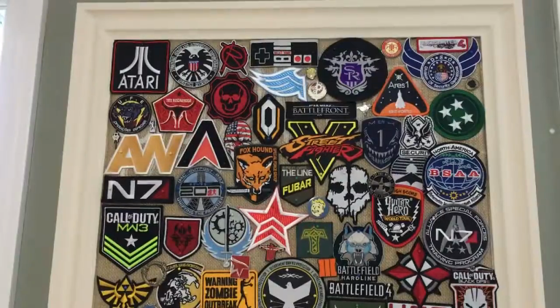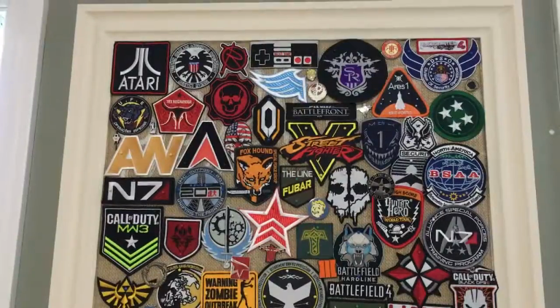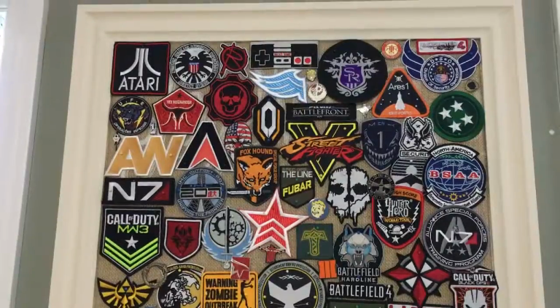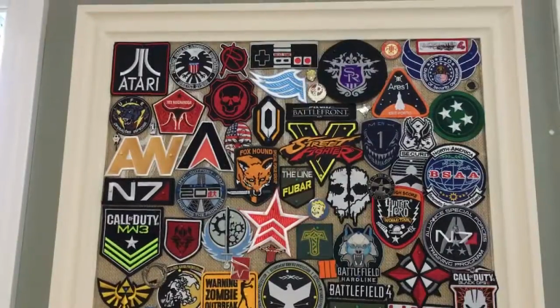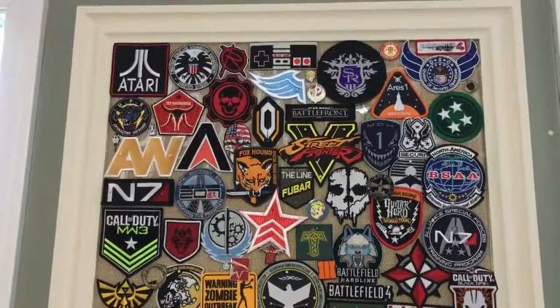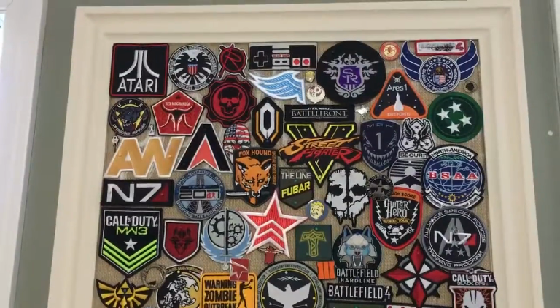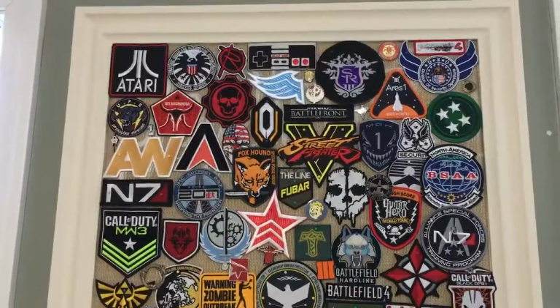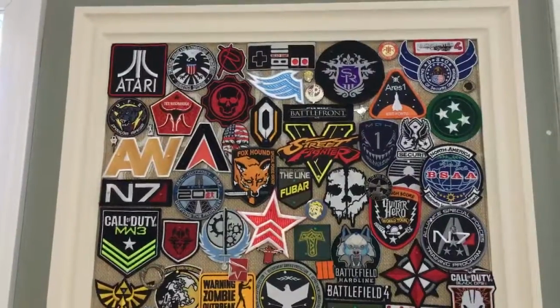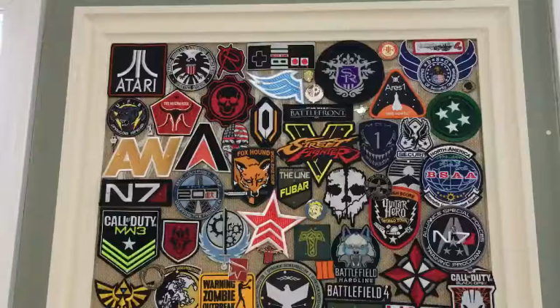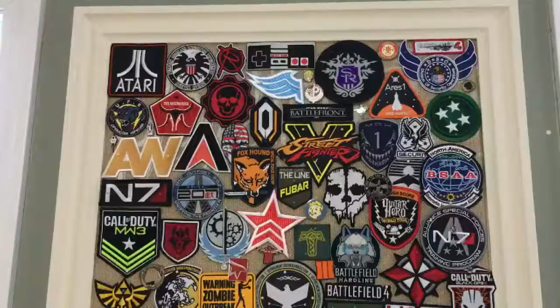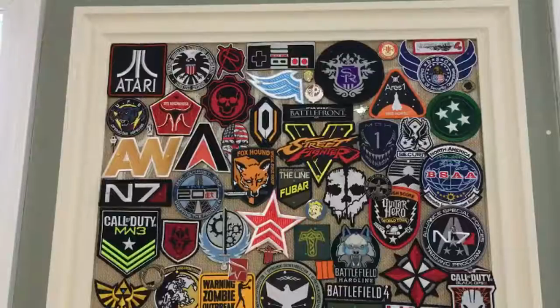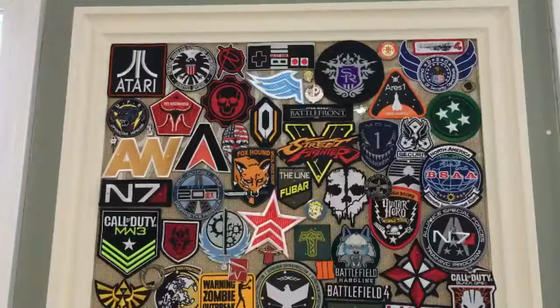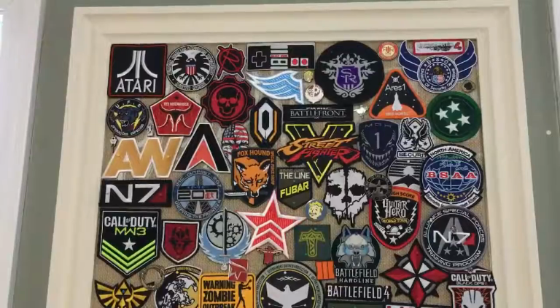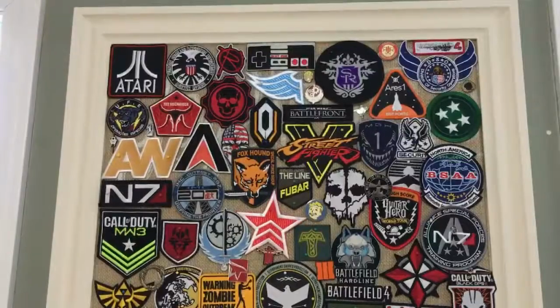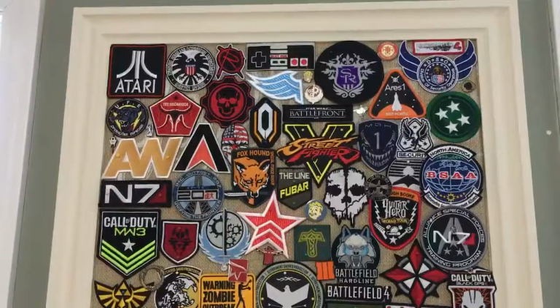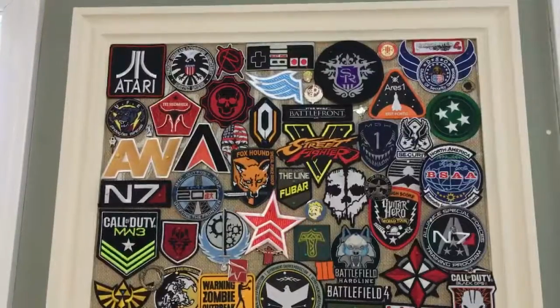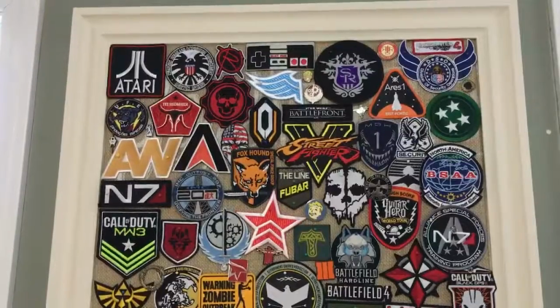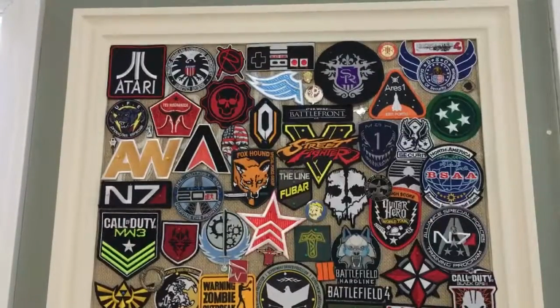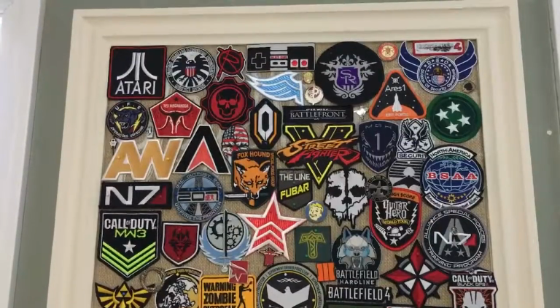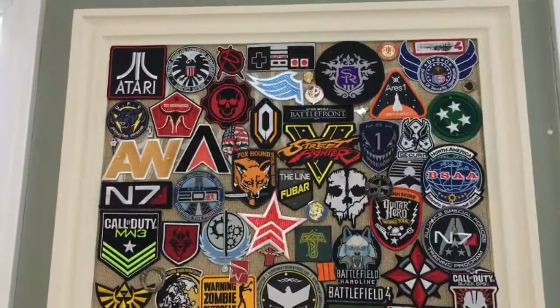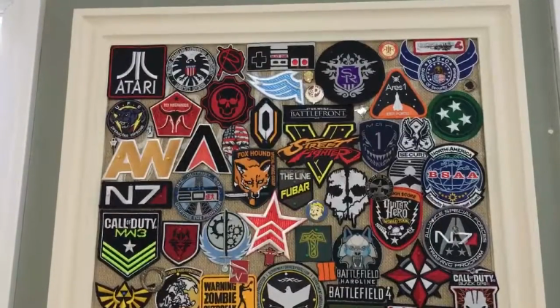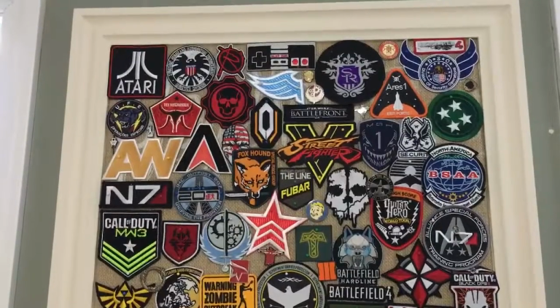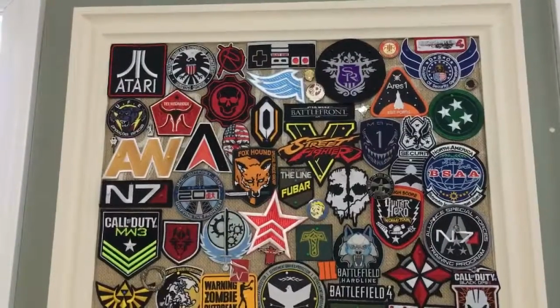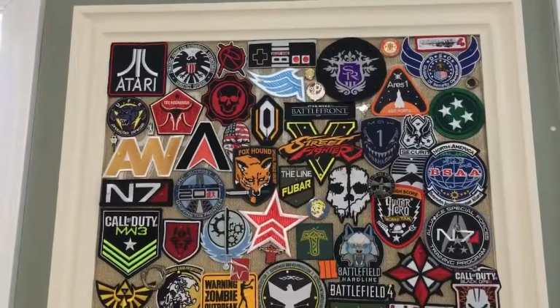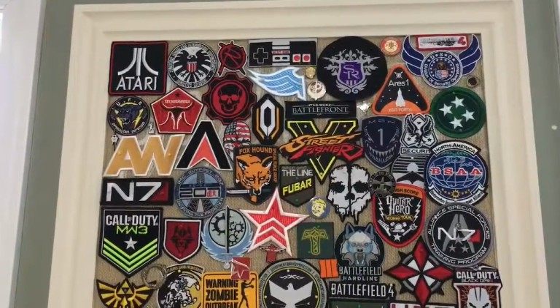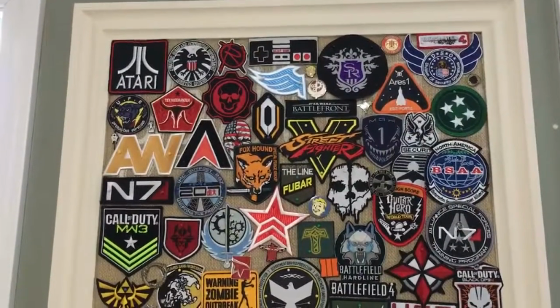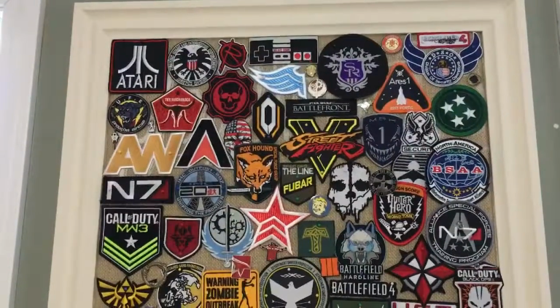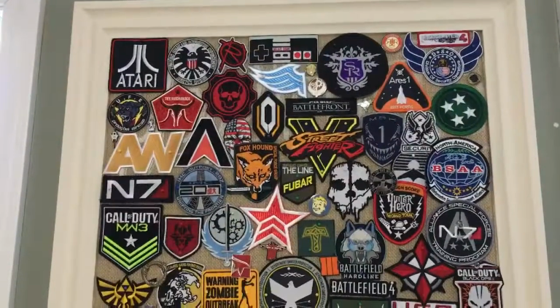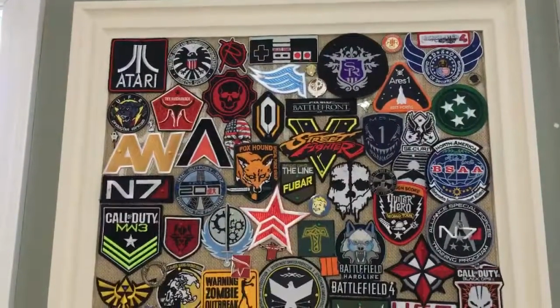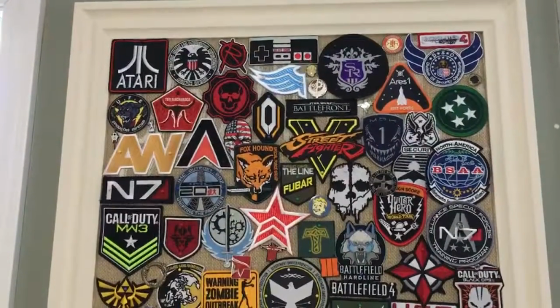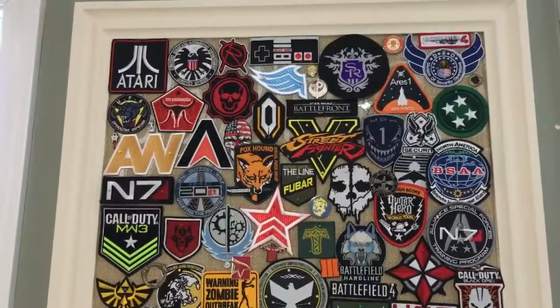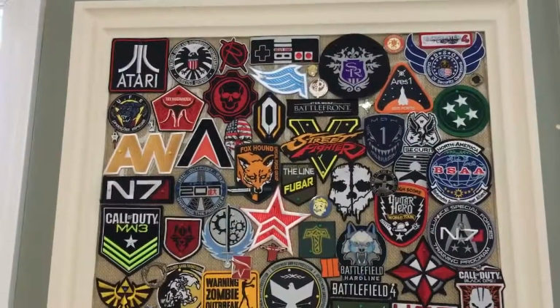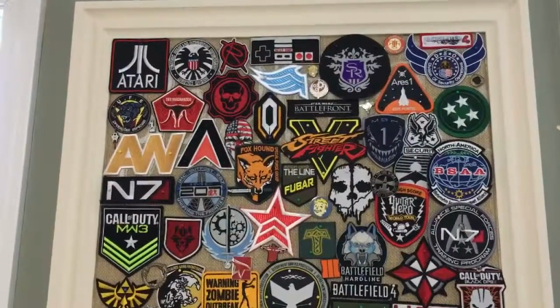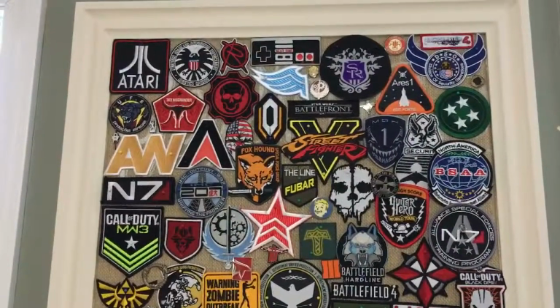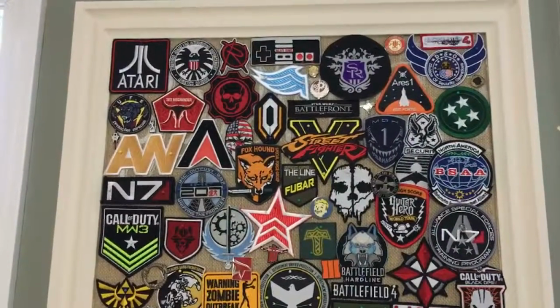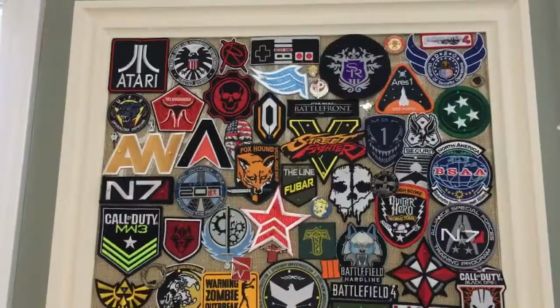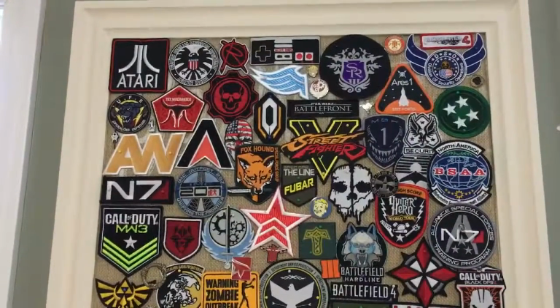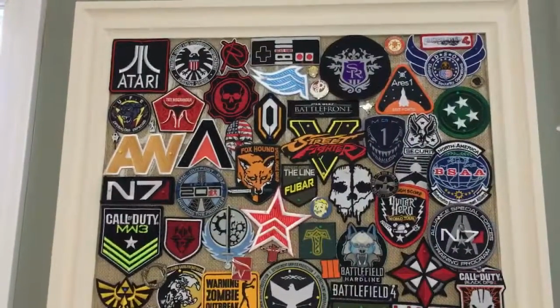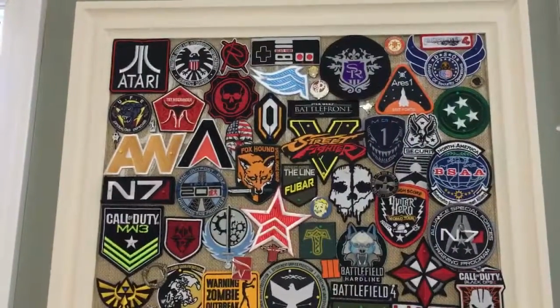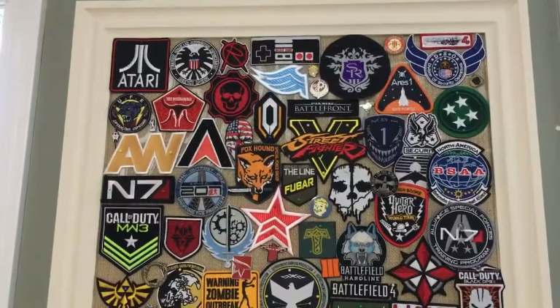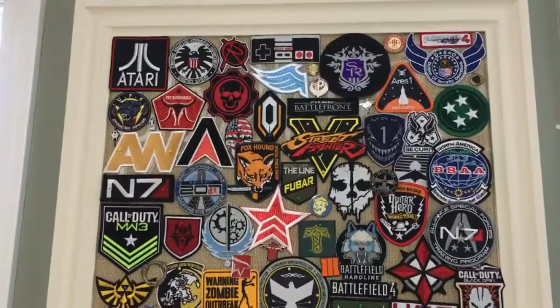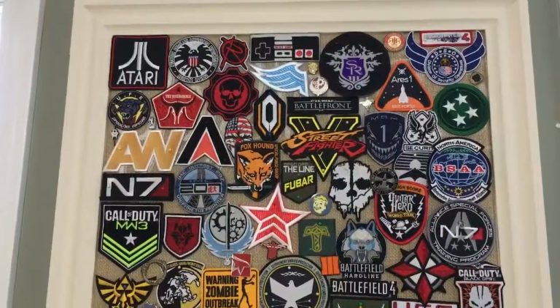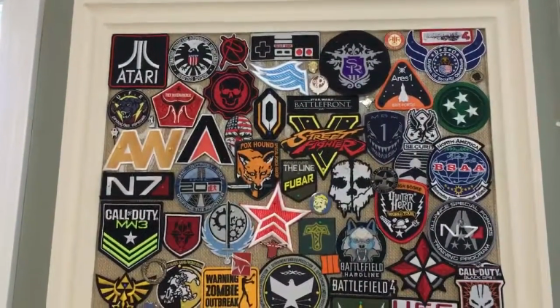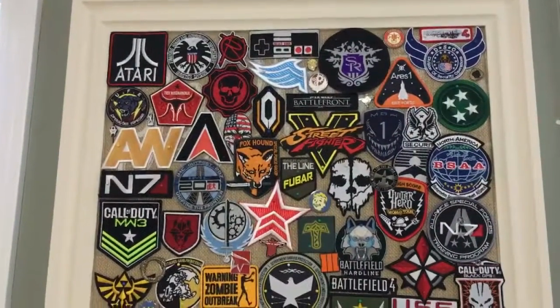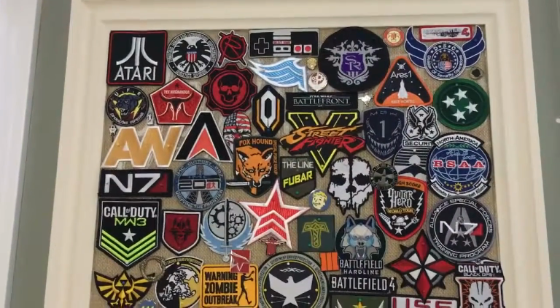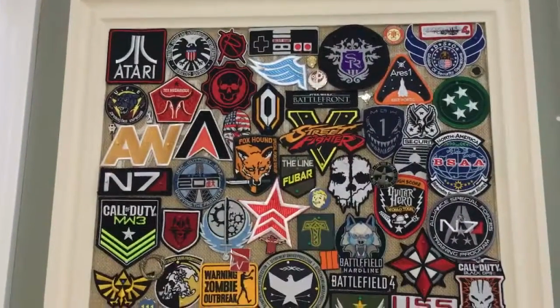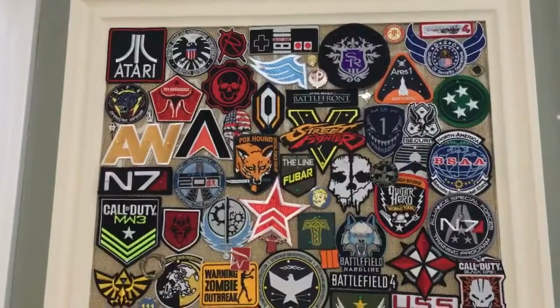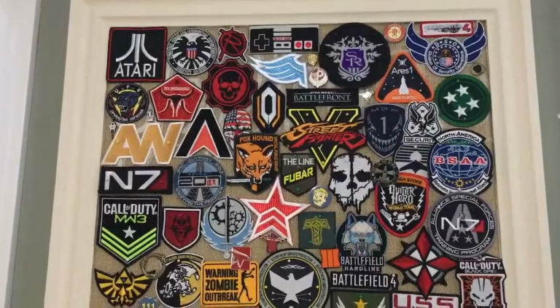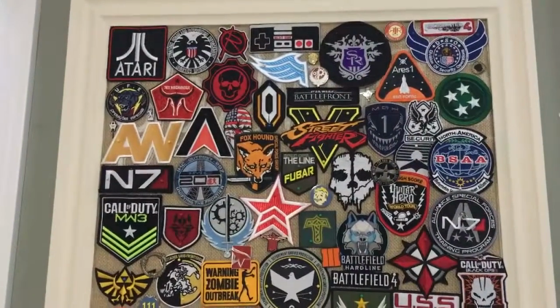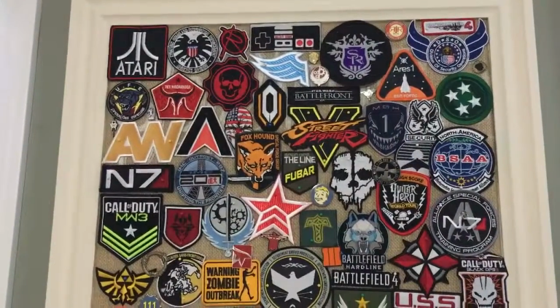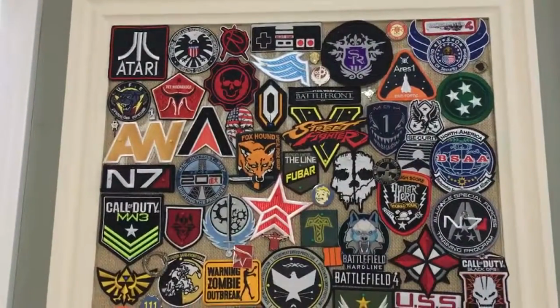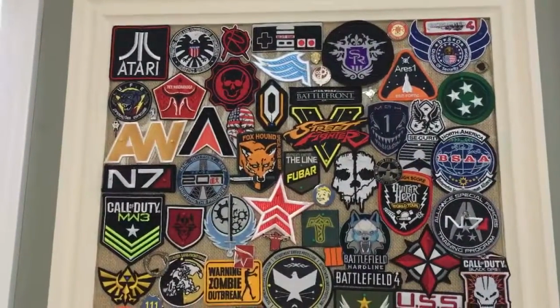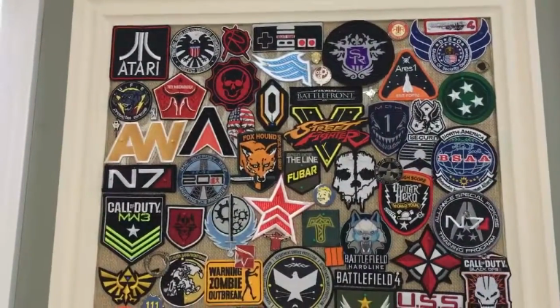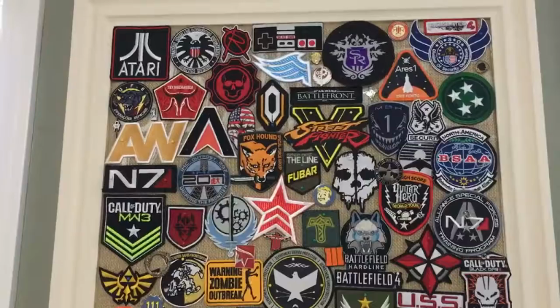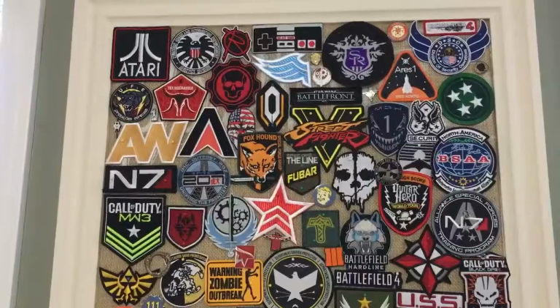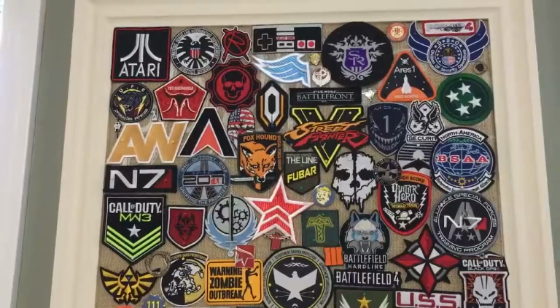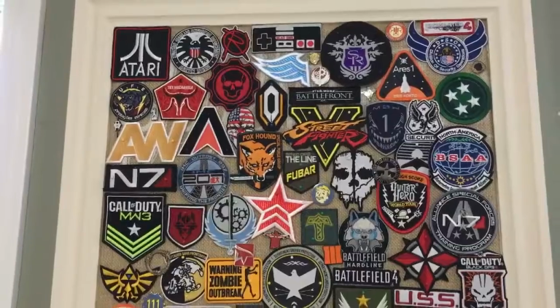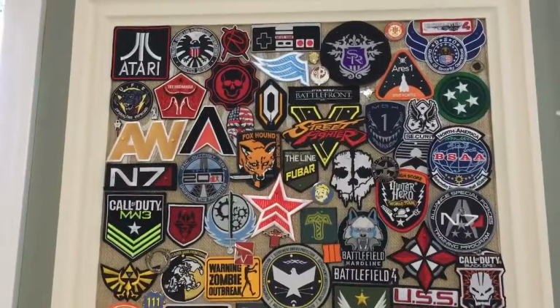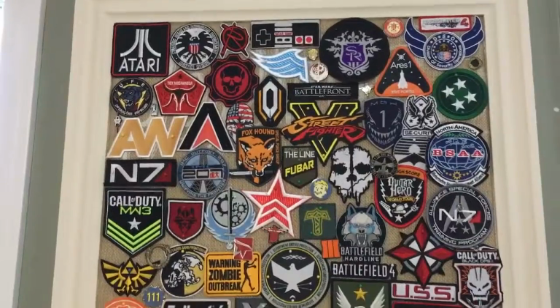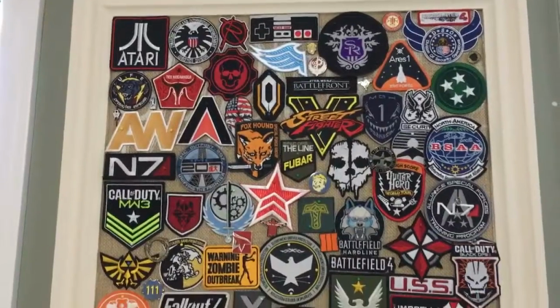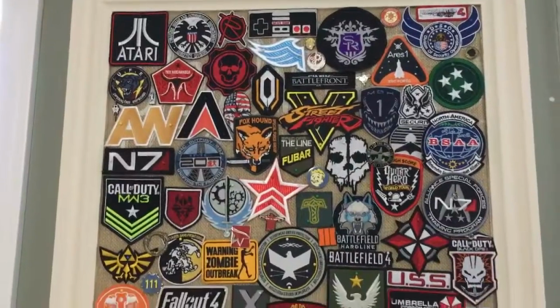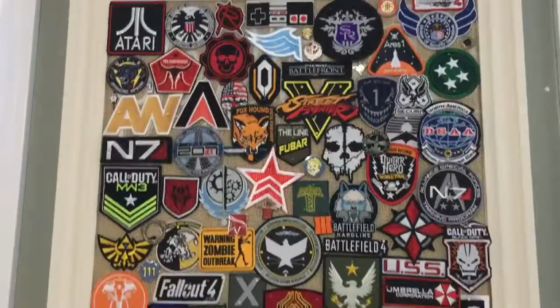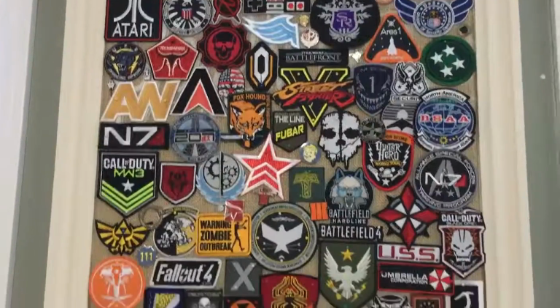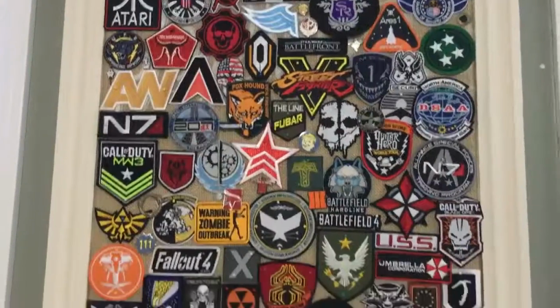Hello collectors, how are you? This is Striden. Today I want to share with you my collection of video game embroidered patches that I have.